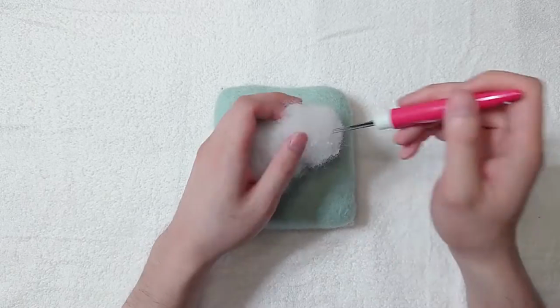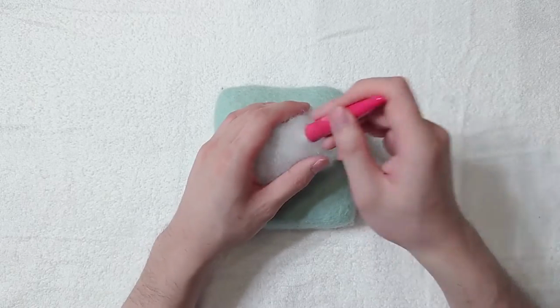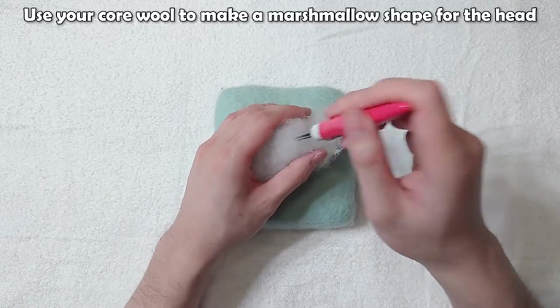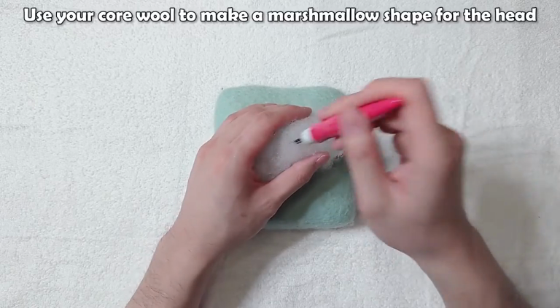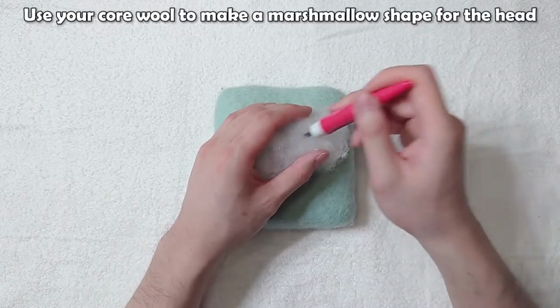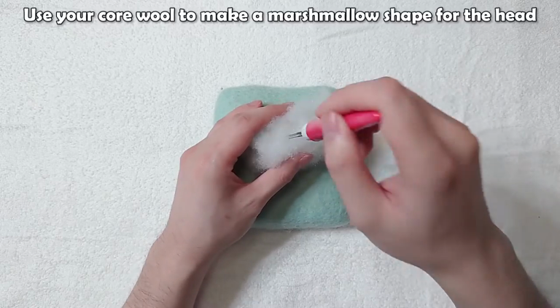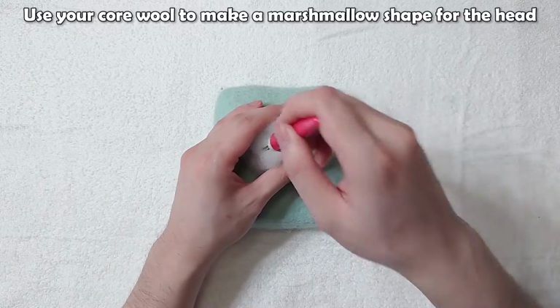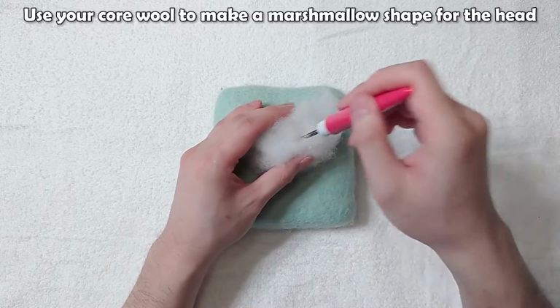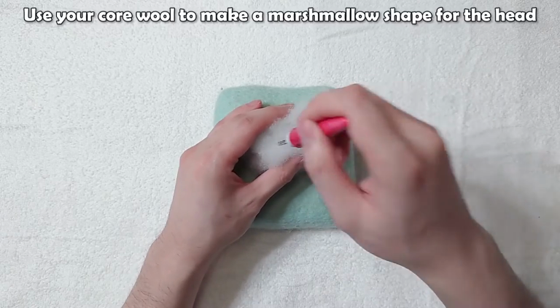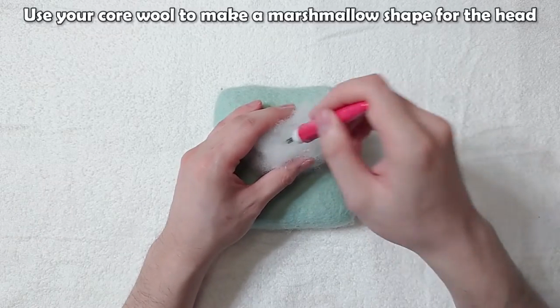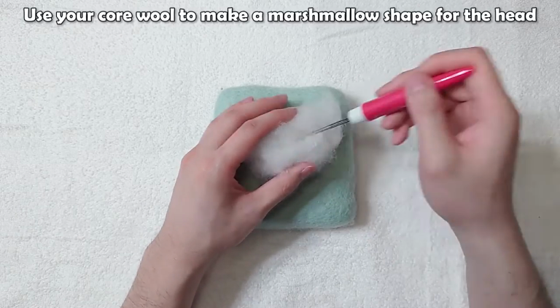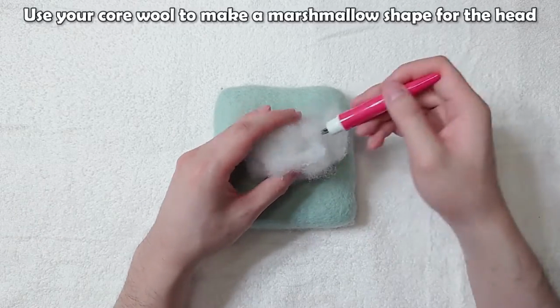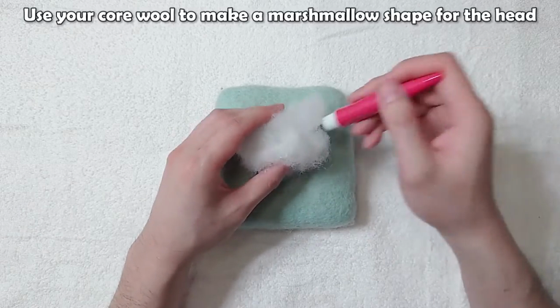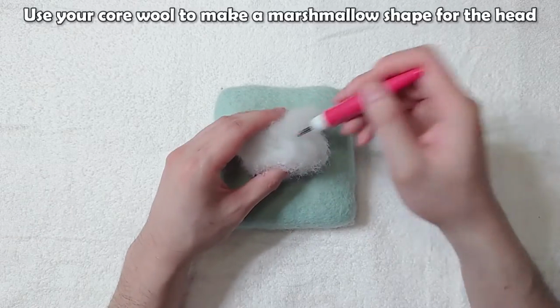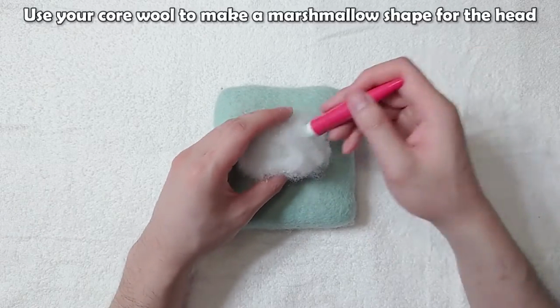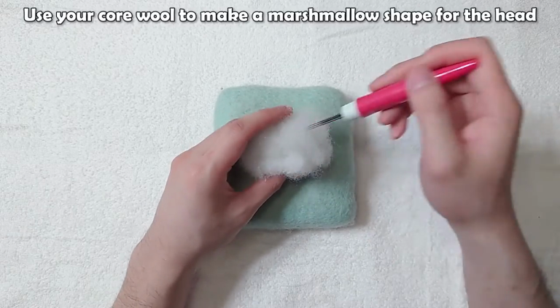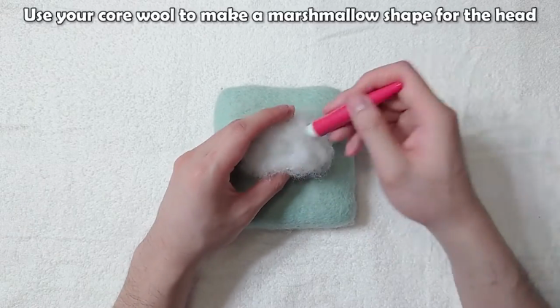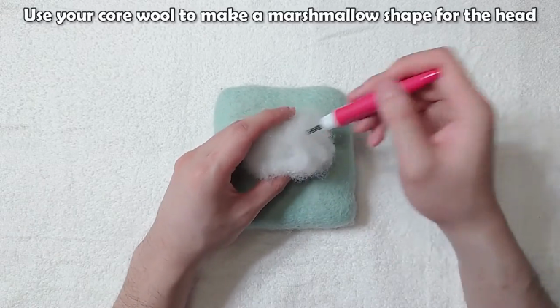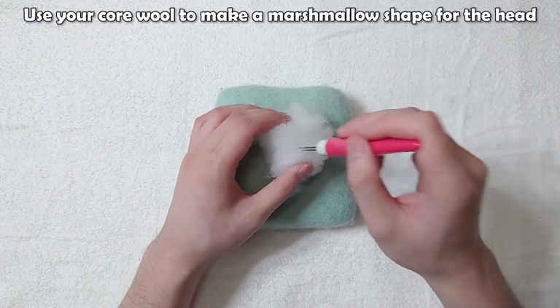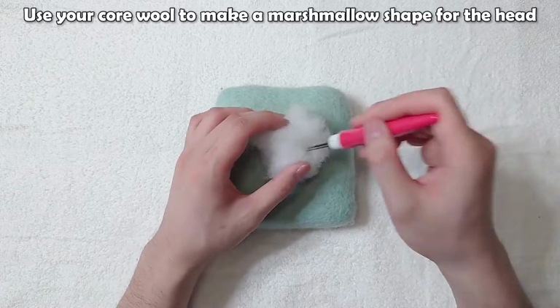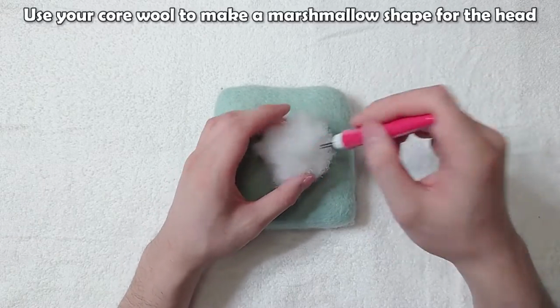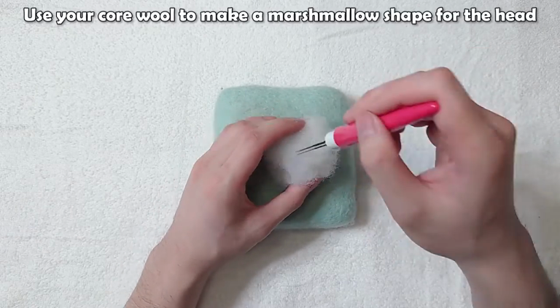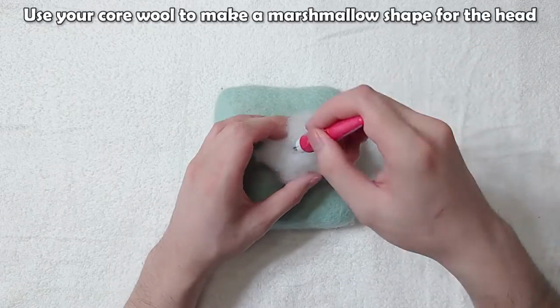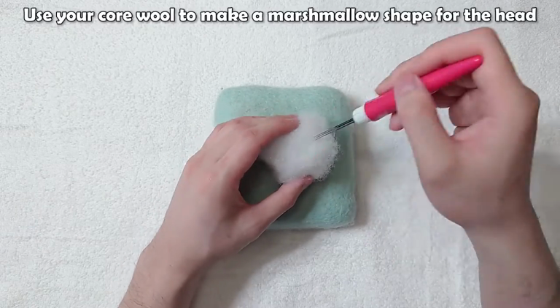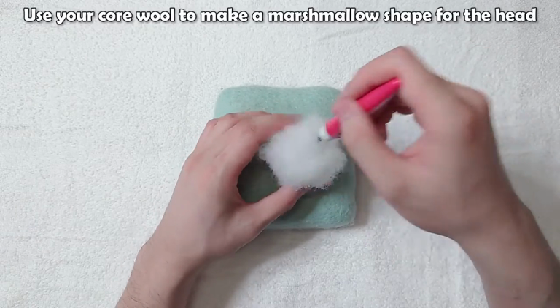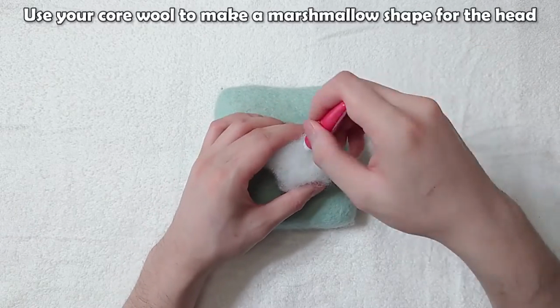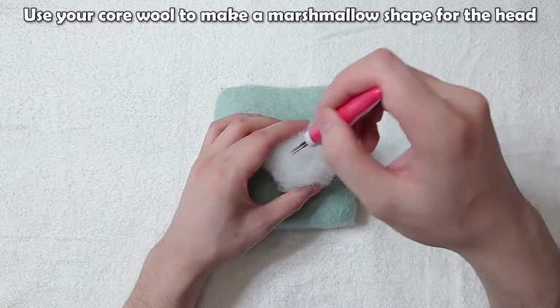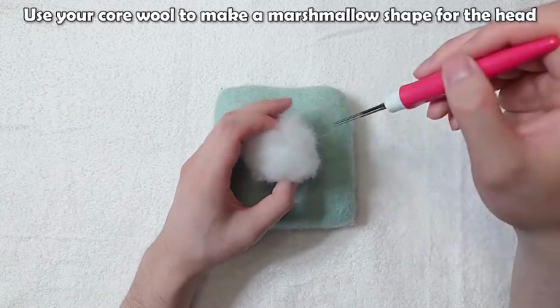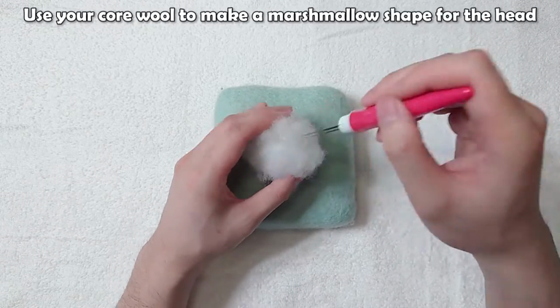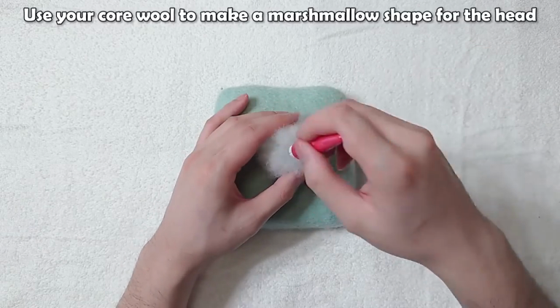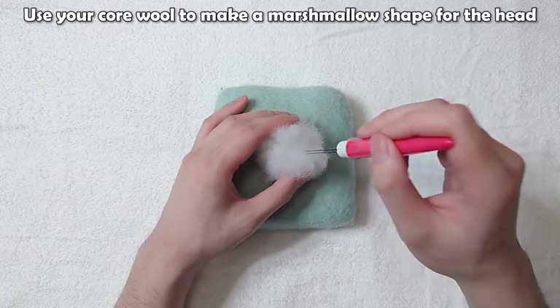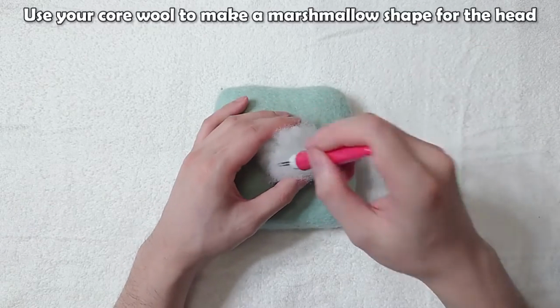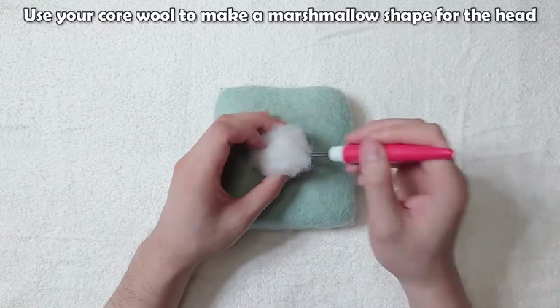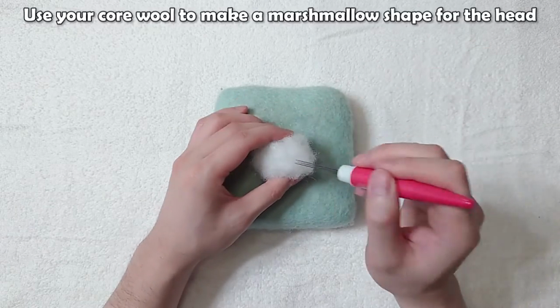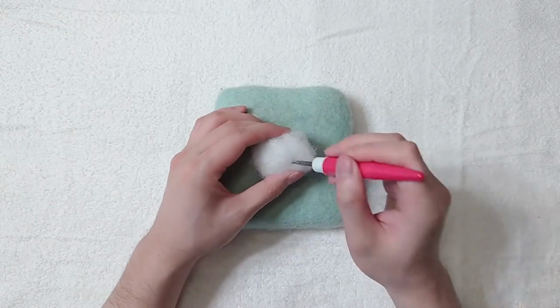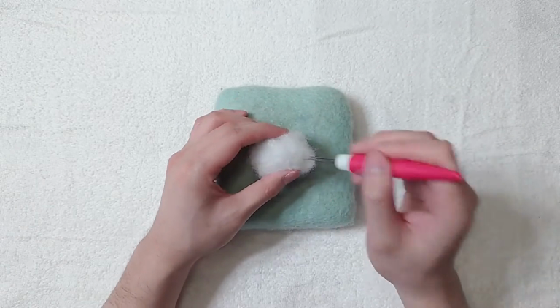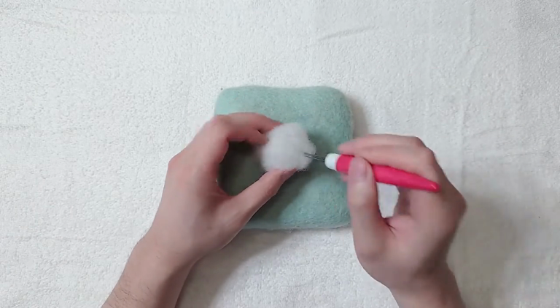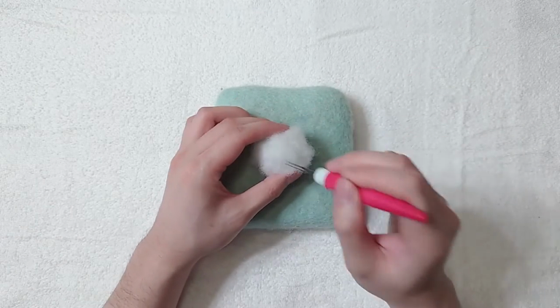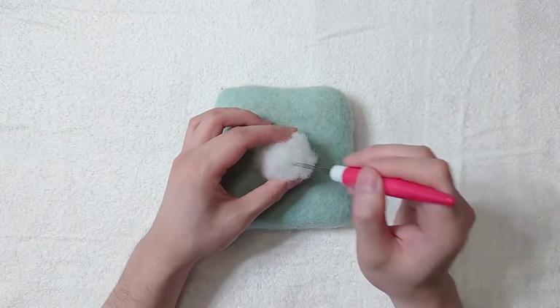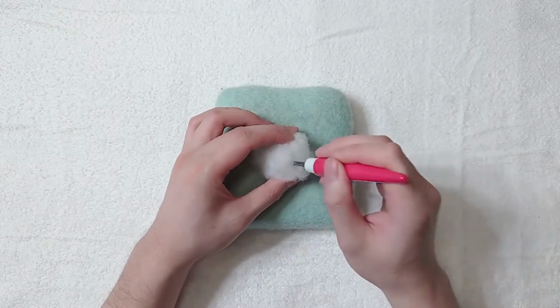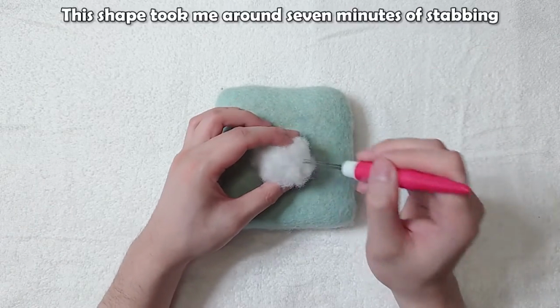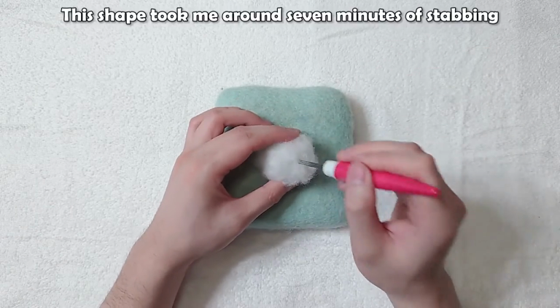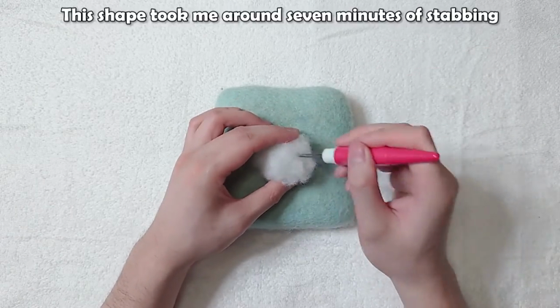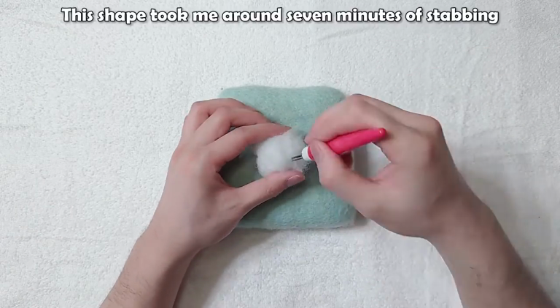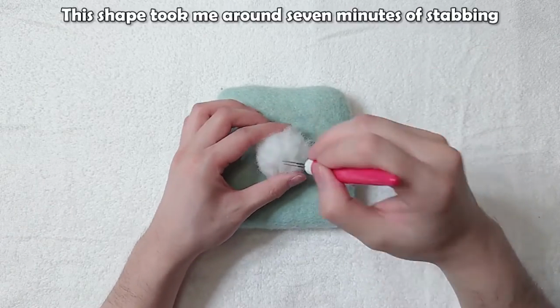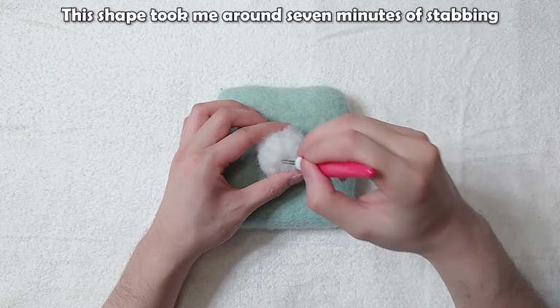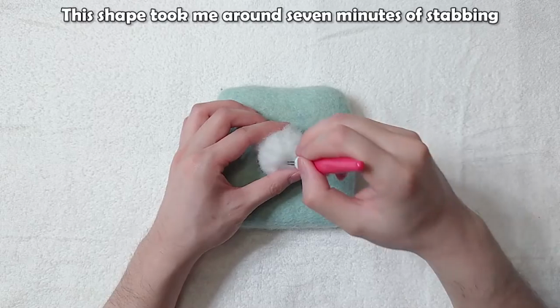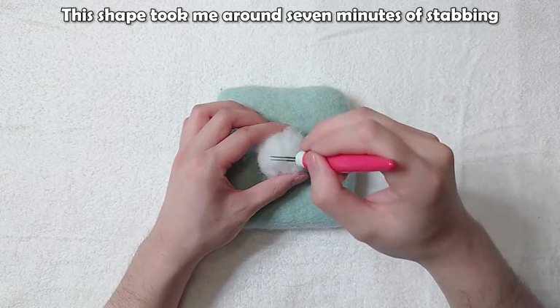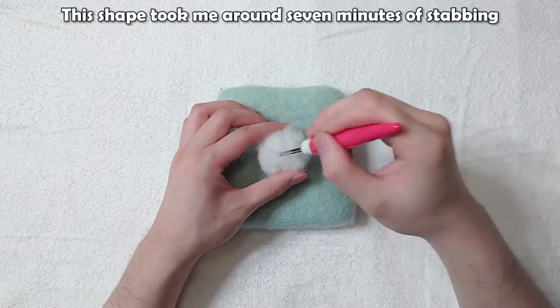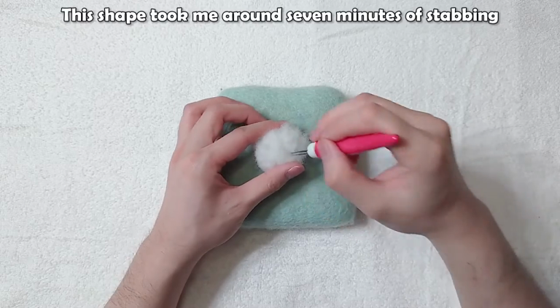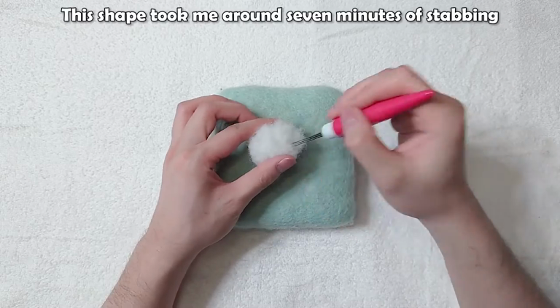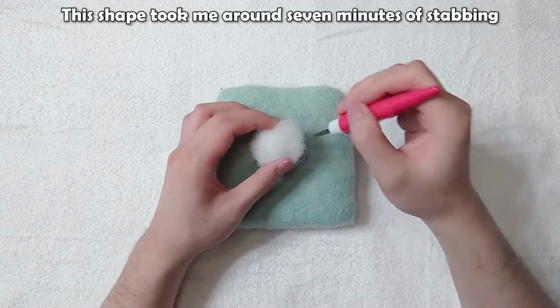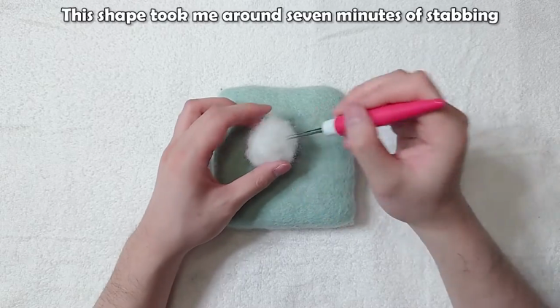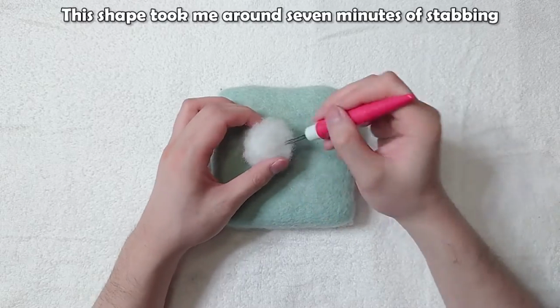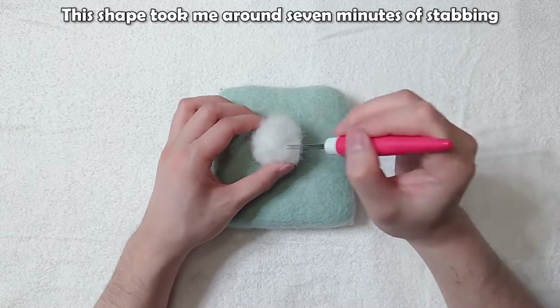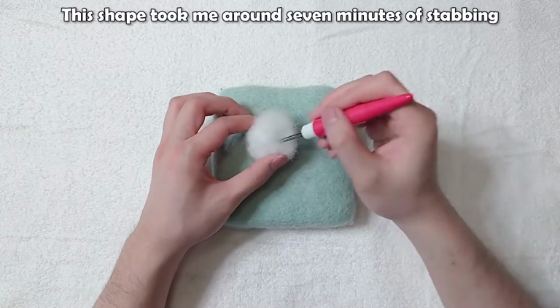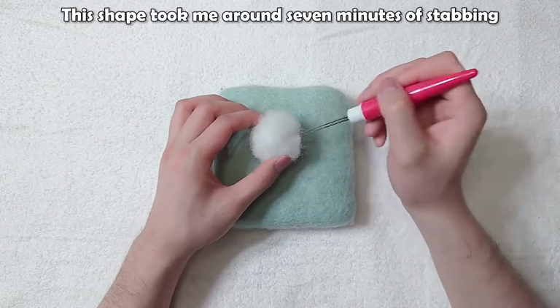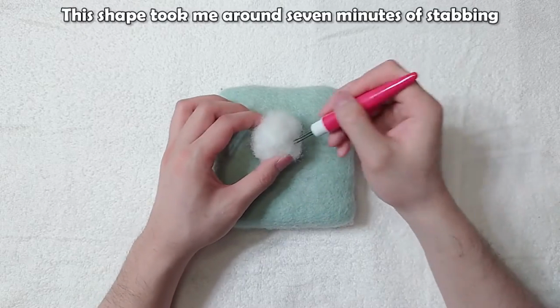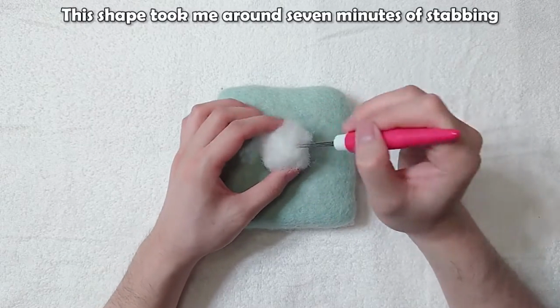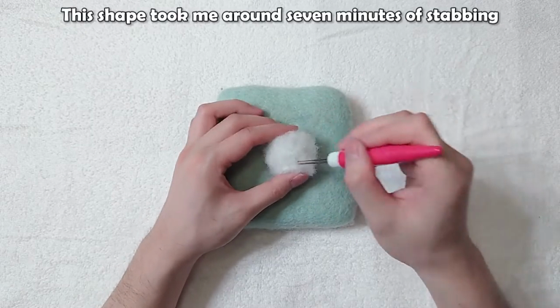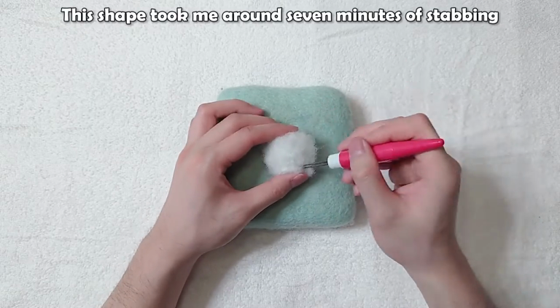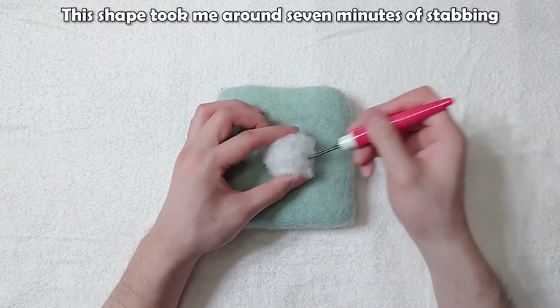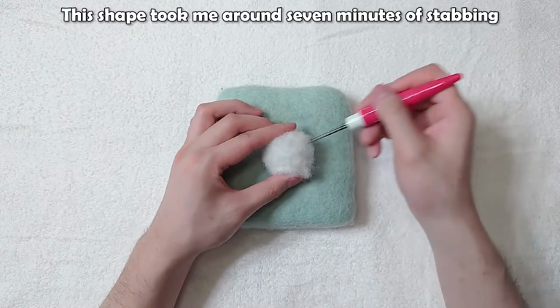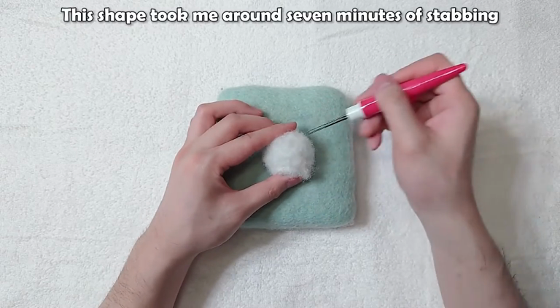Use your core wool to make a marshmallow shape for the head. This shape took me around 7 minutes of stabbing.